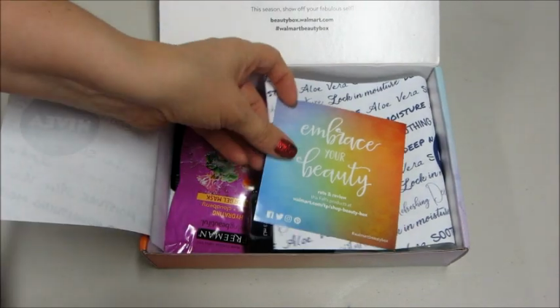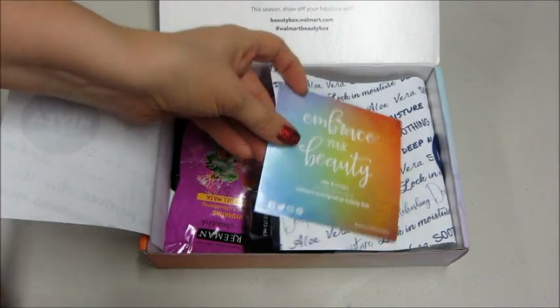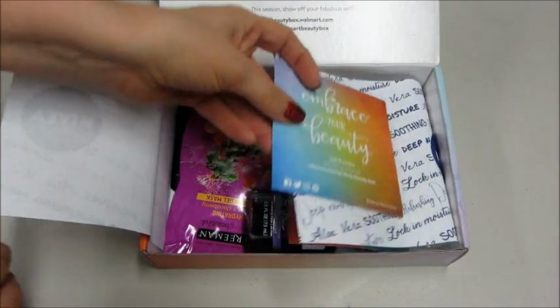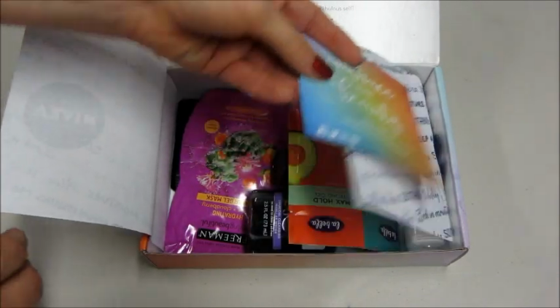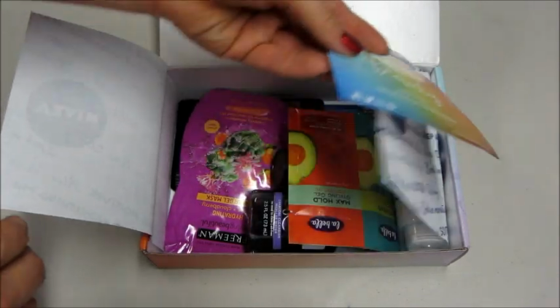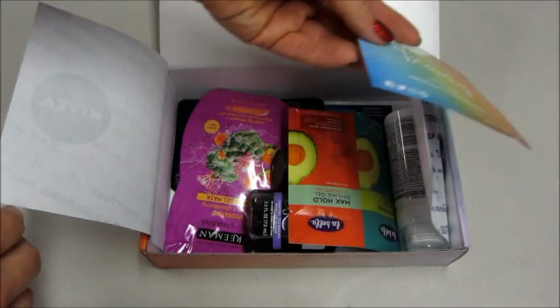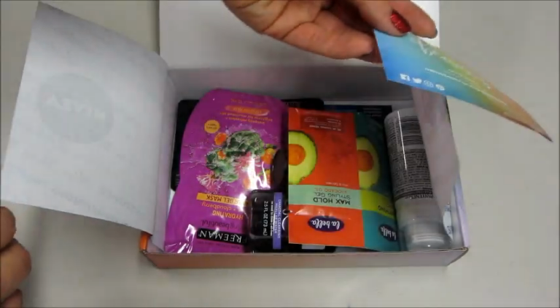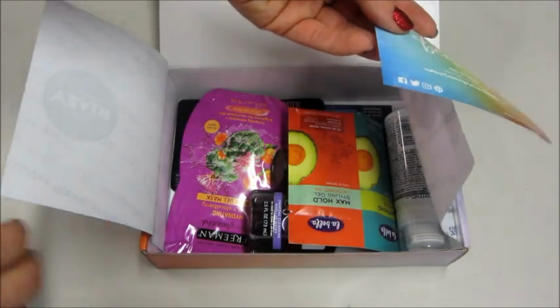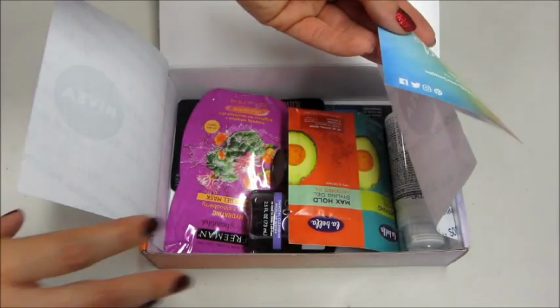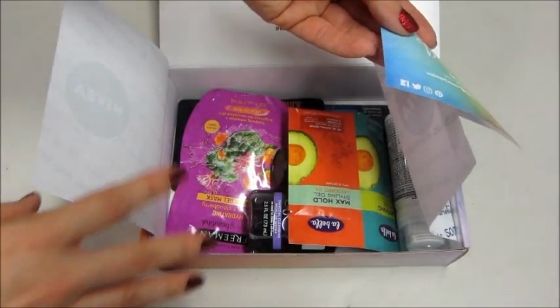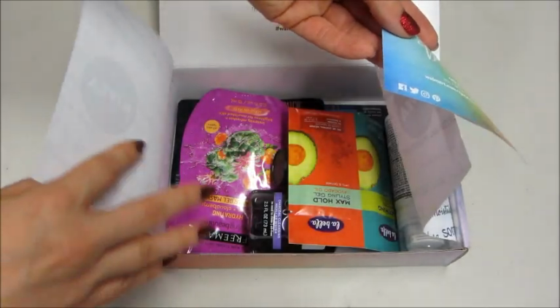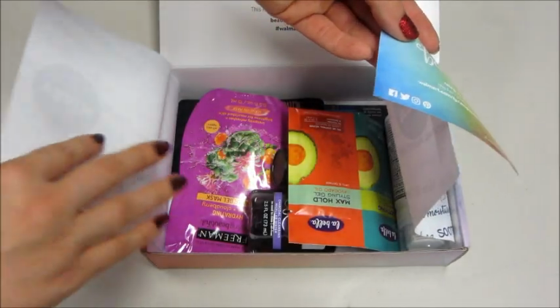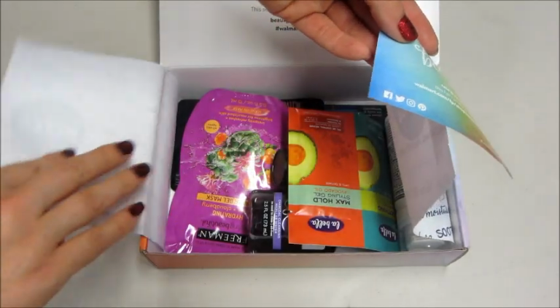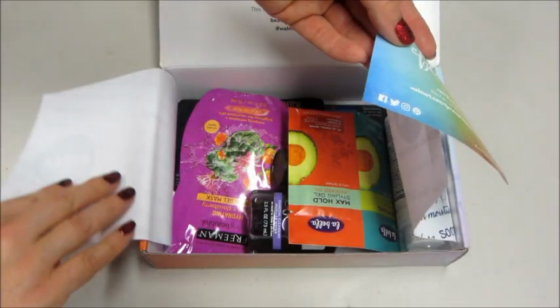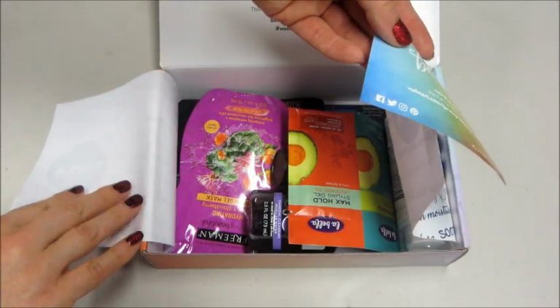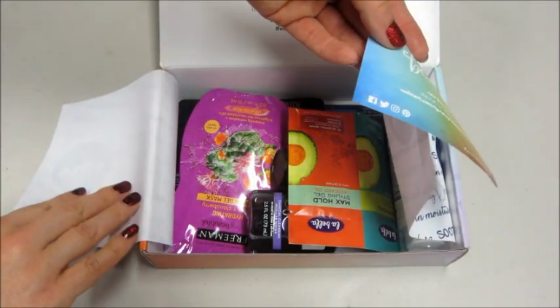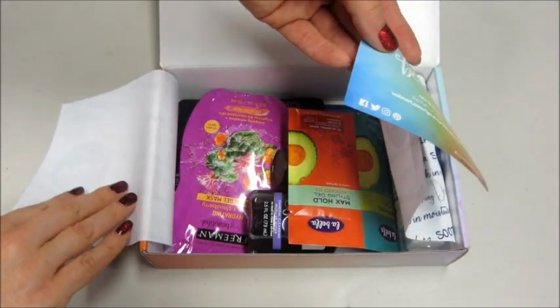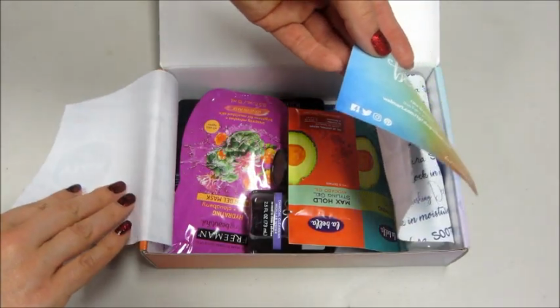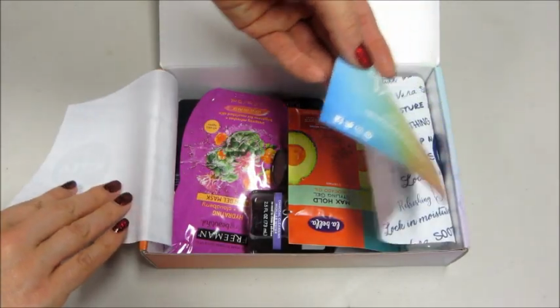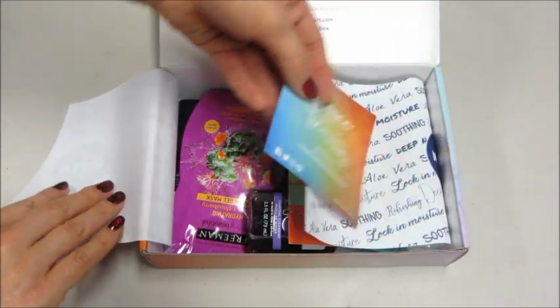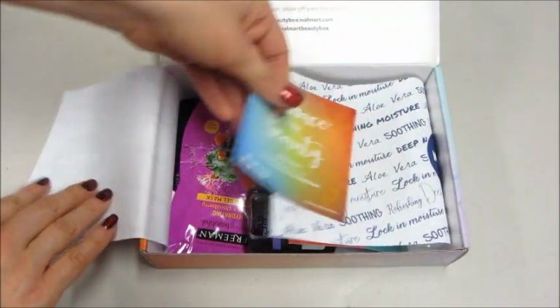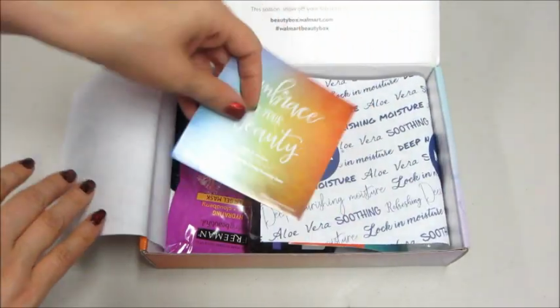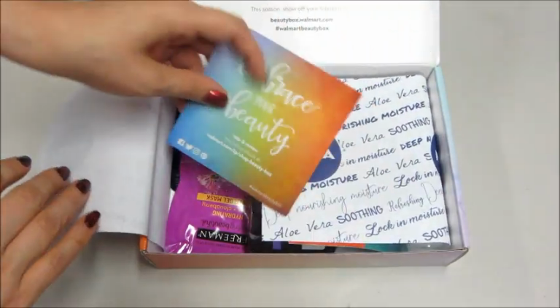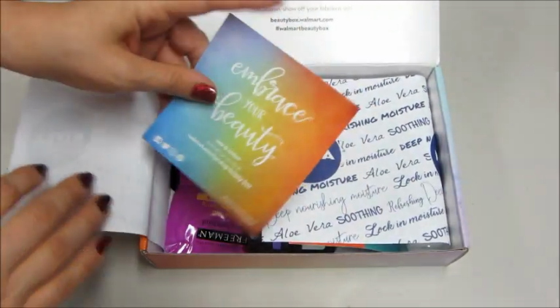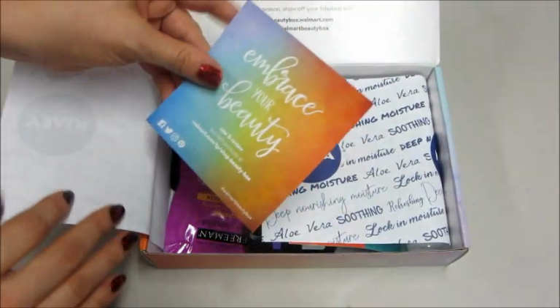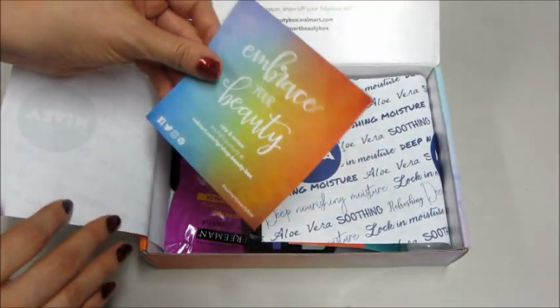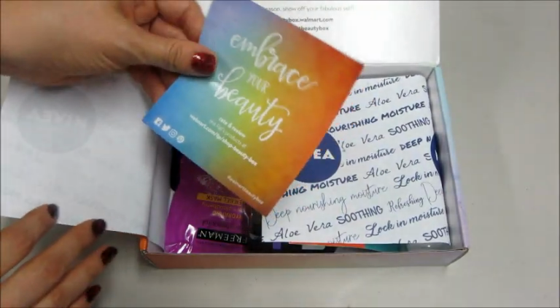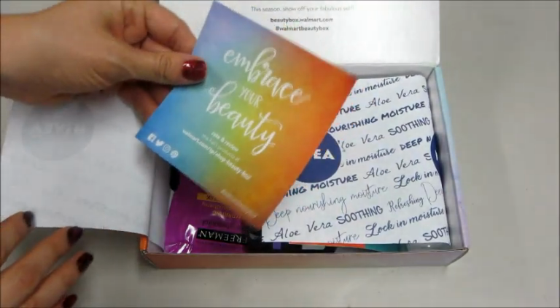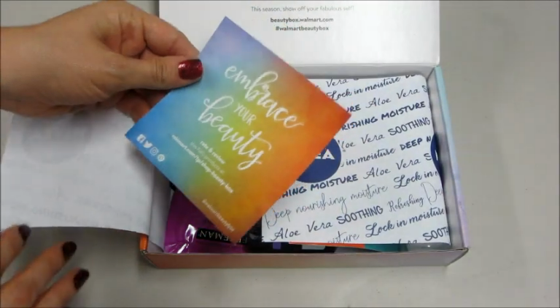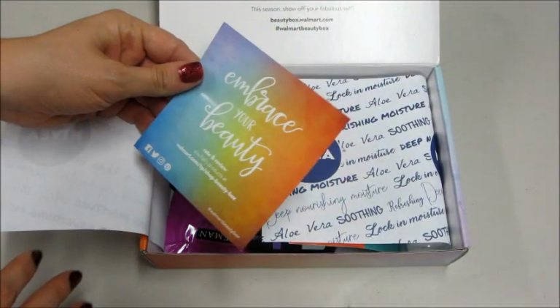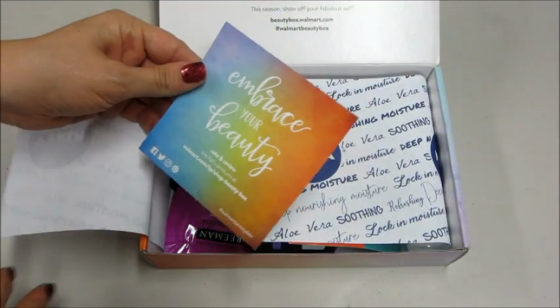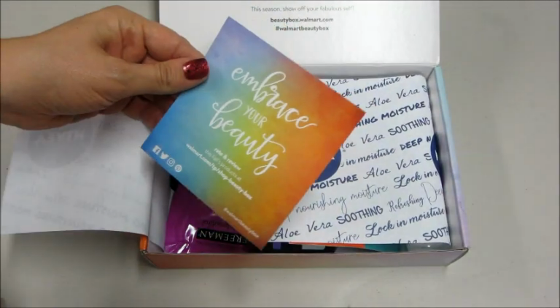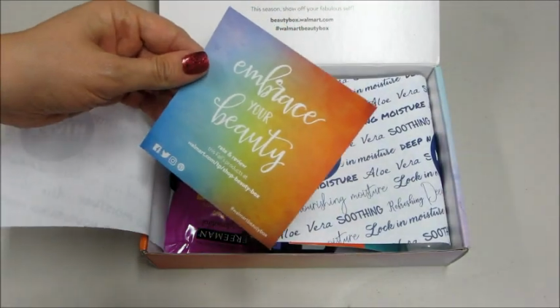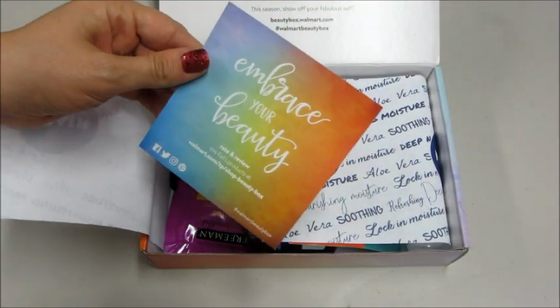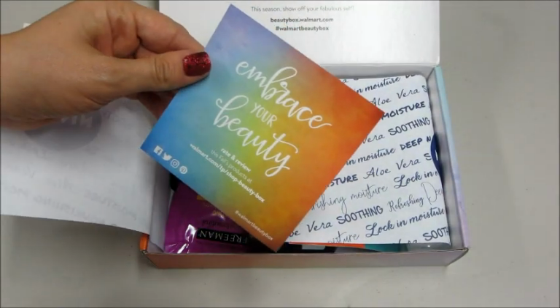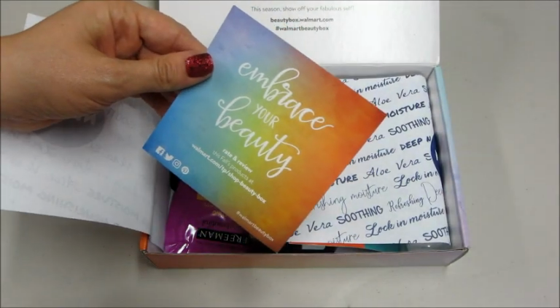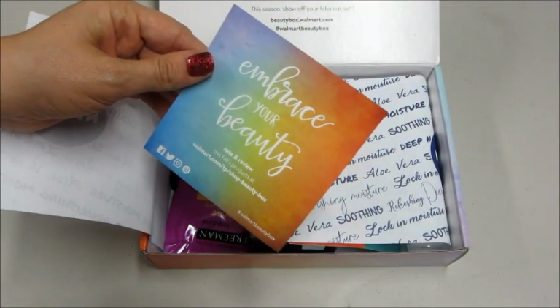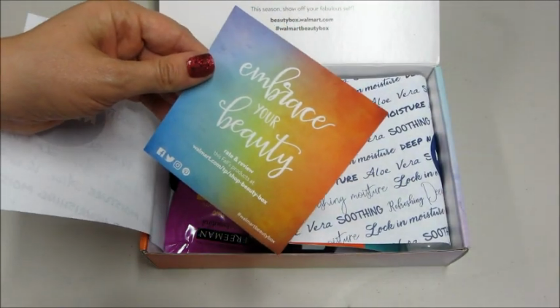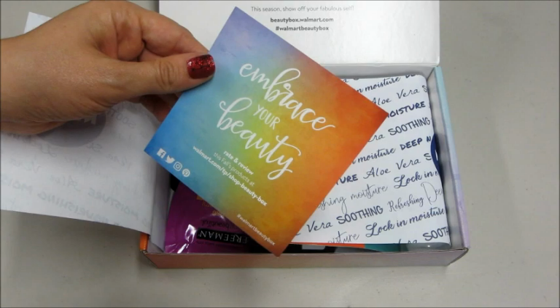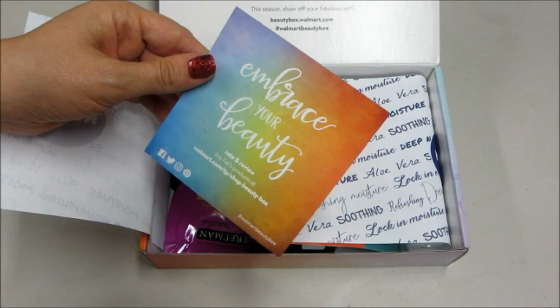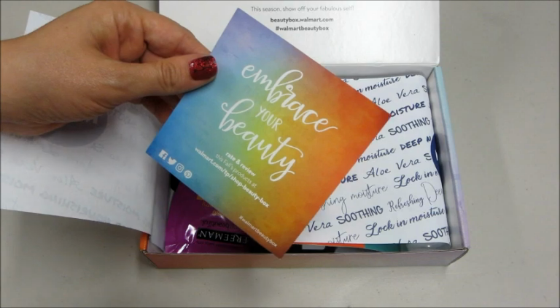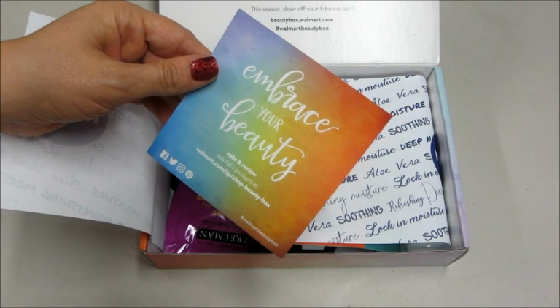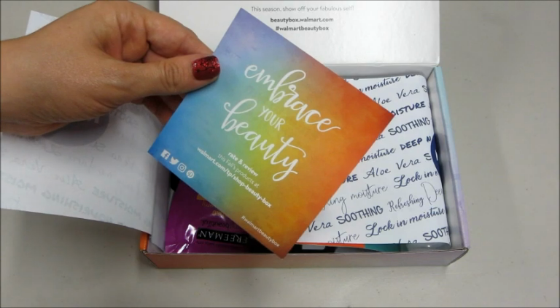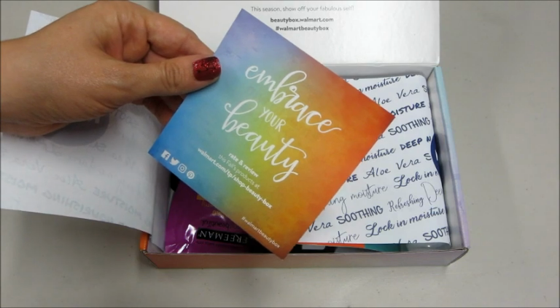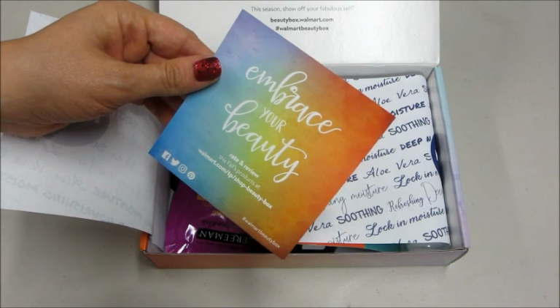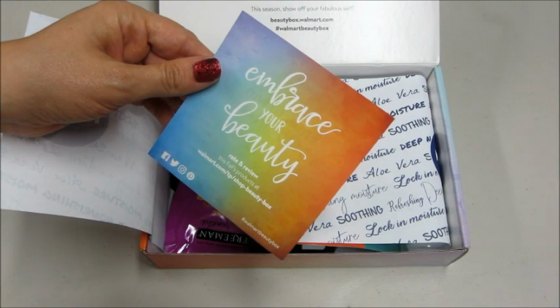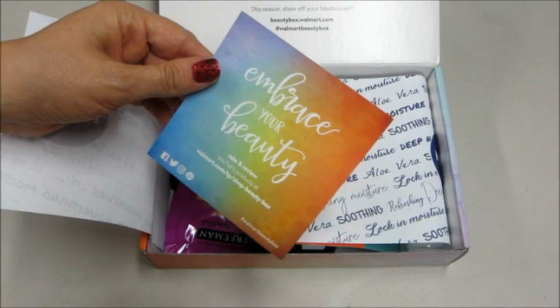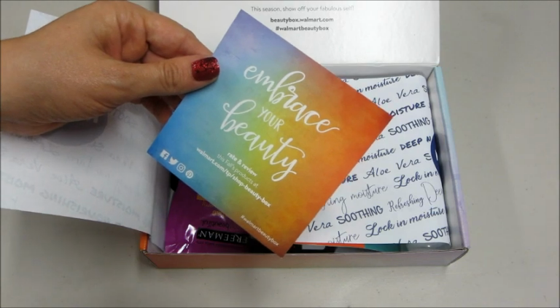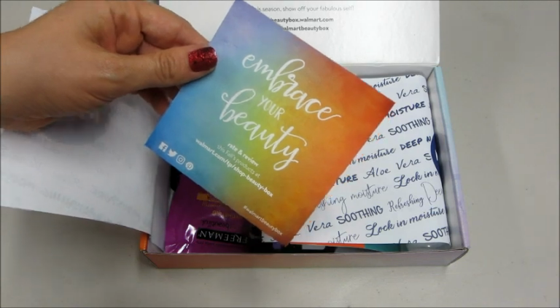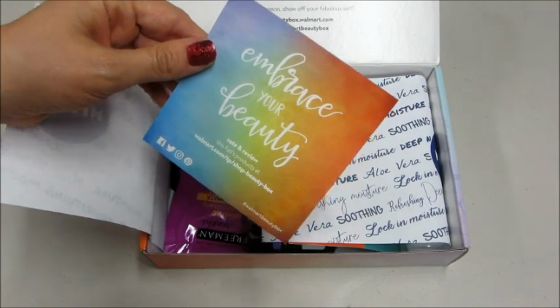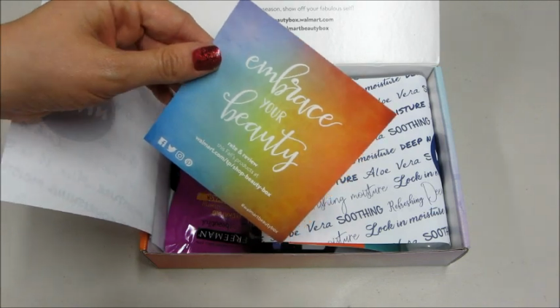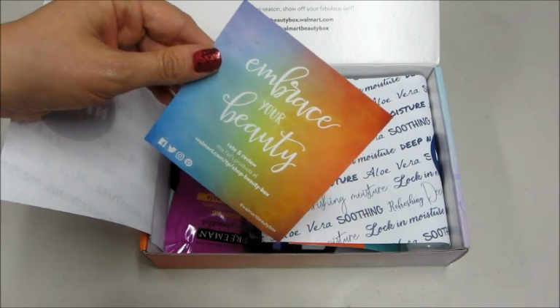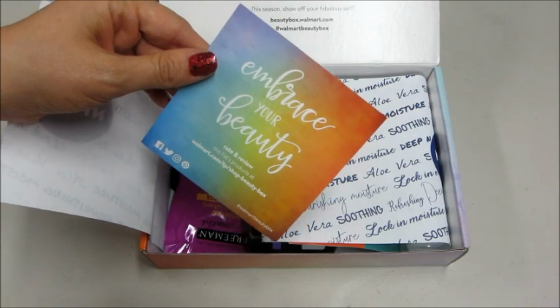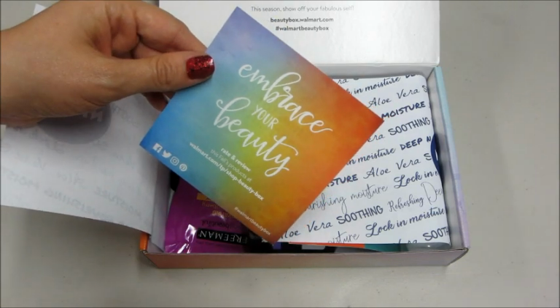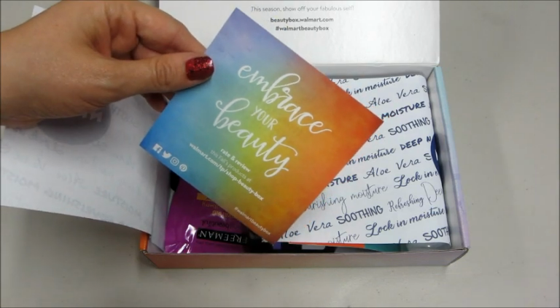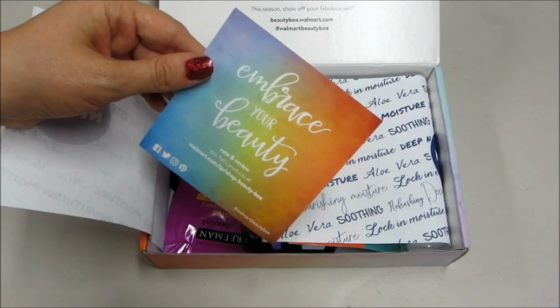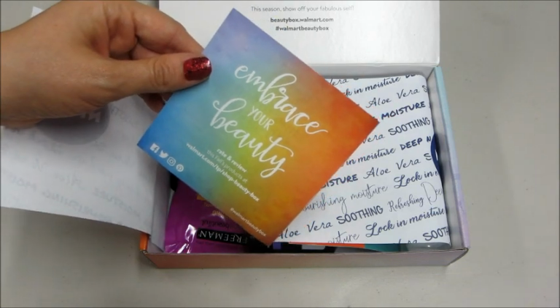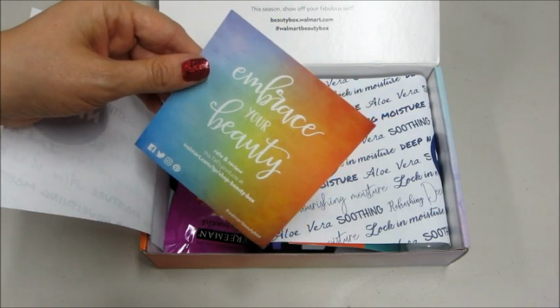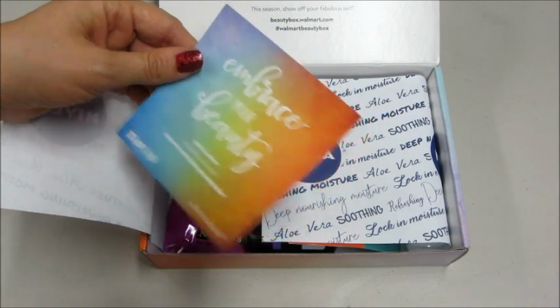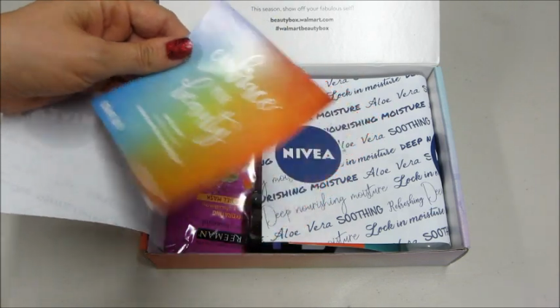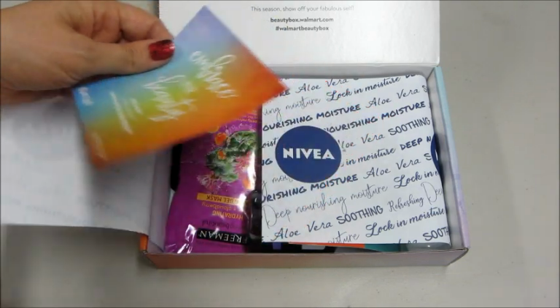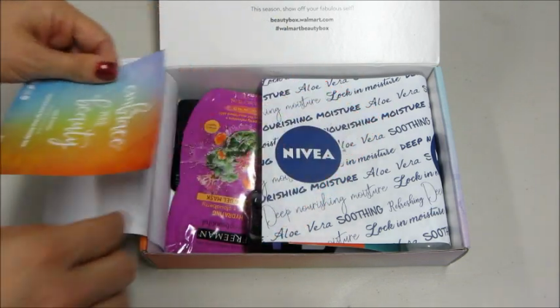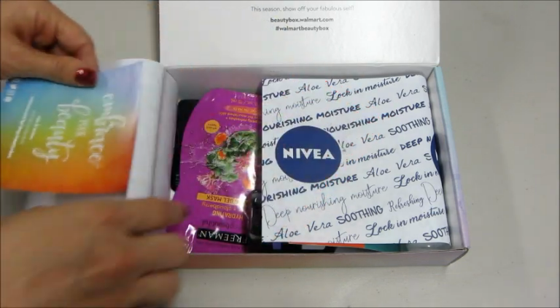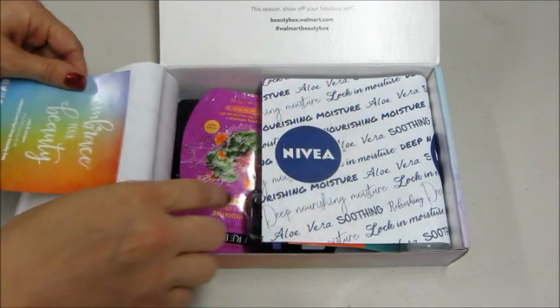I feel like I smell something weird, so hopefully nothing leaked out of there. It says 'Embrace Your Beauty' — this is the Fall Box.